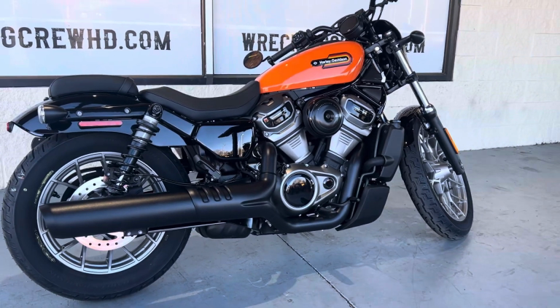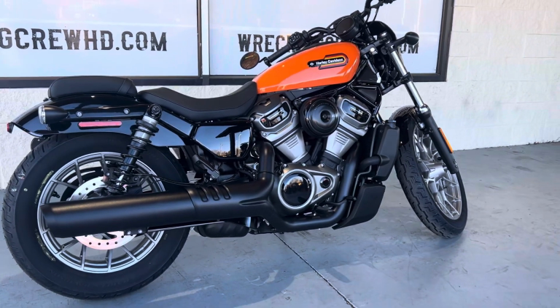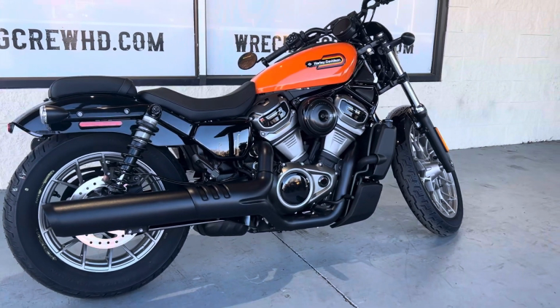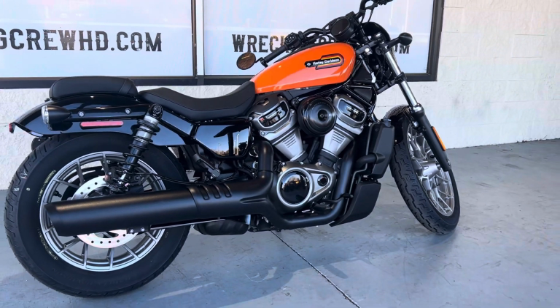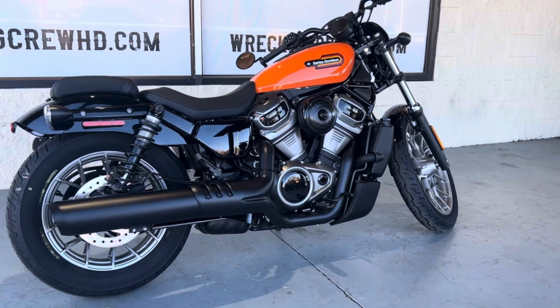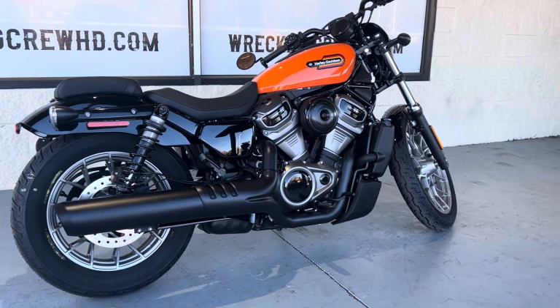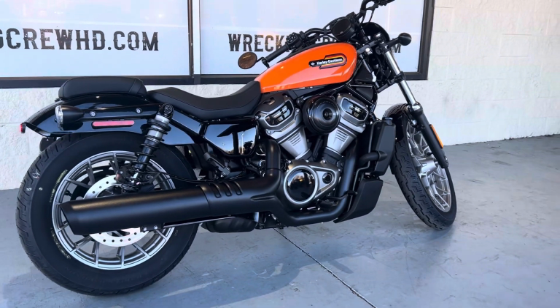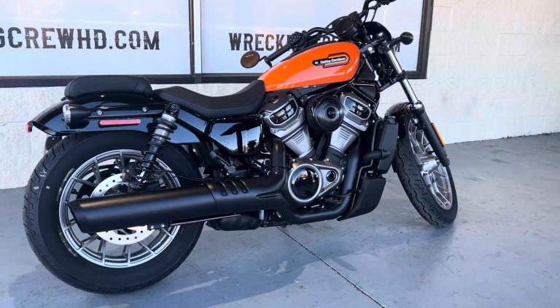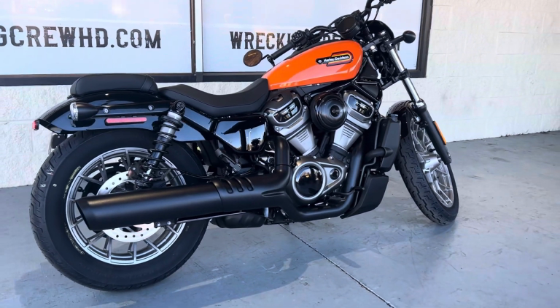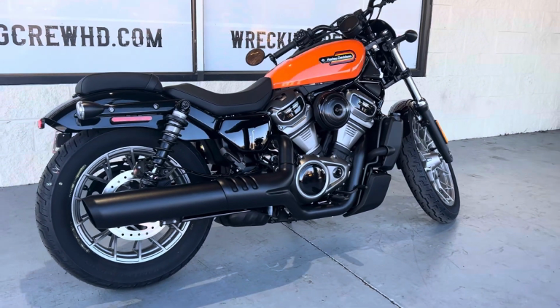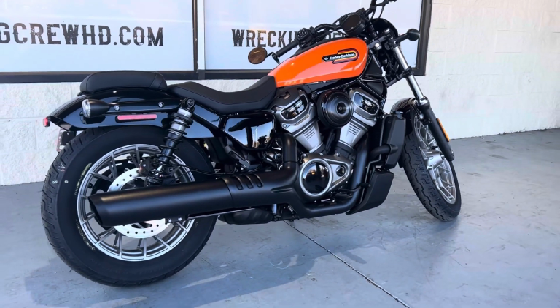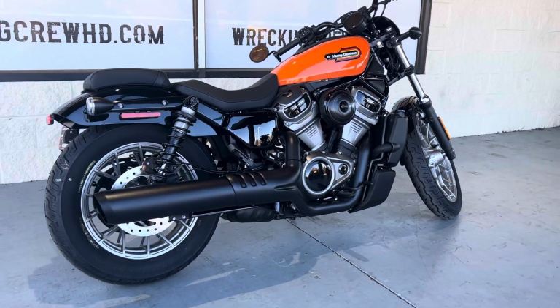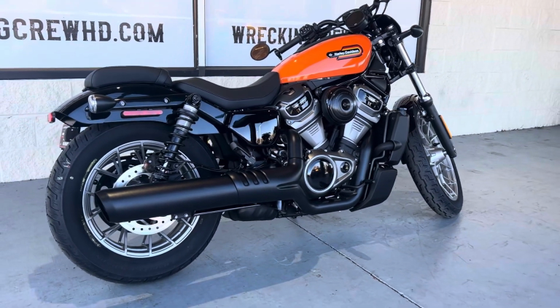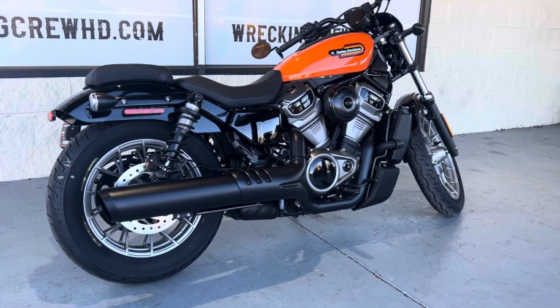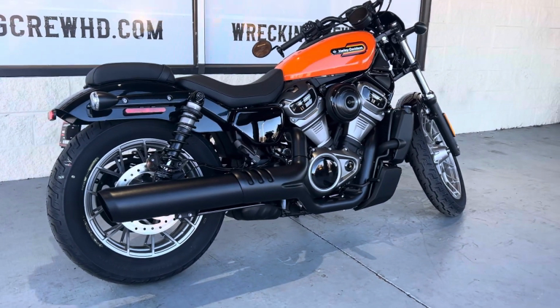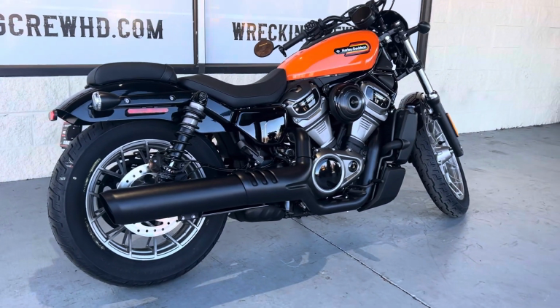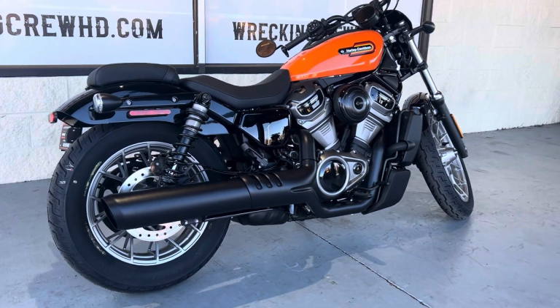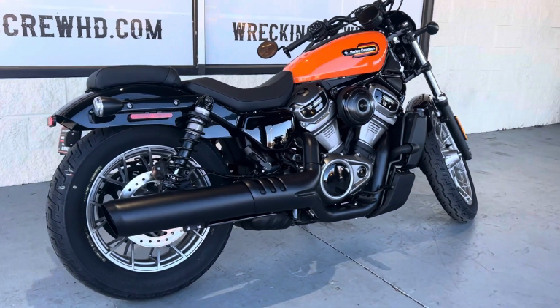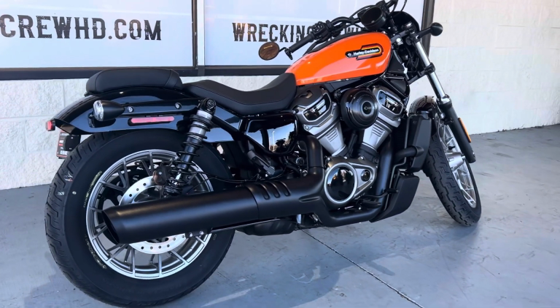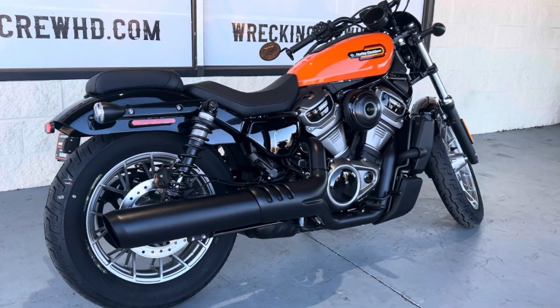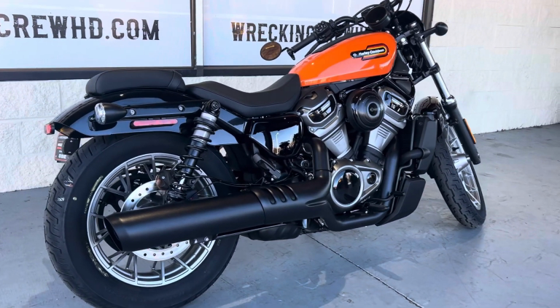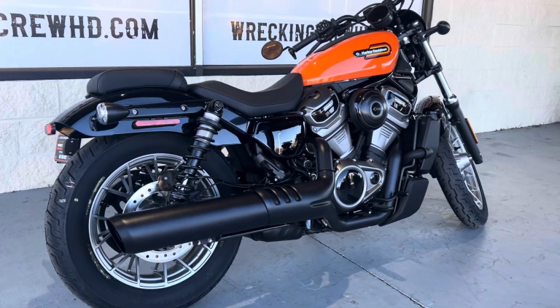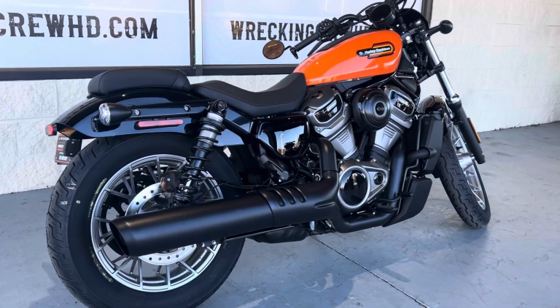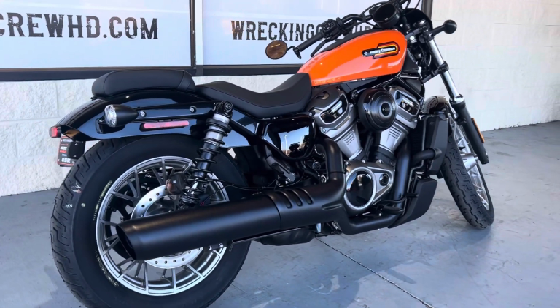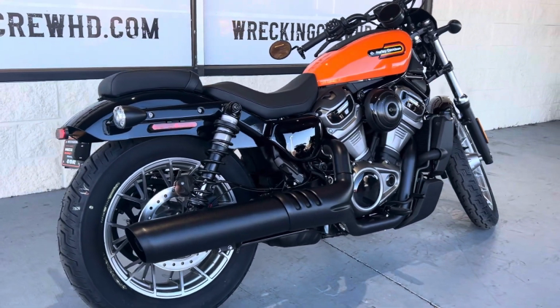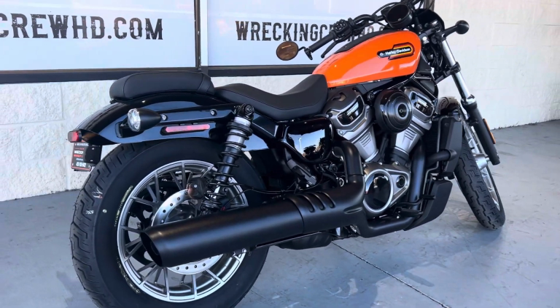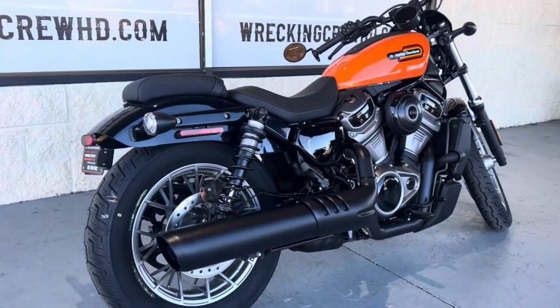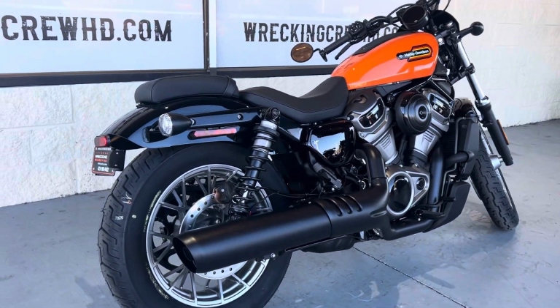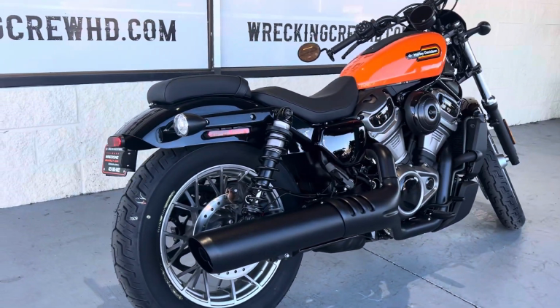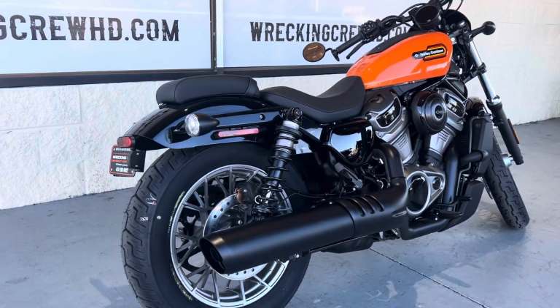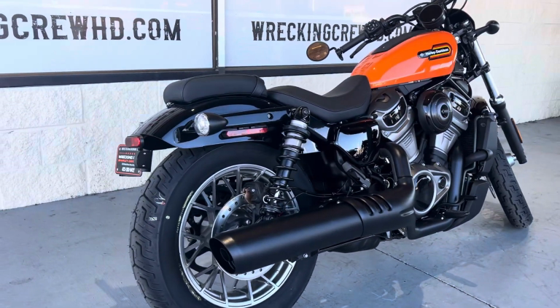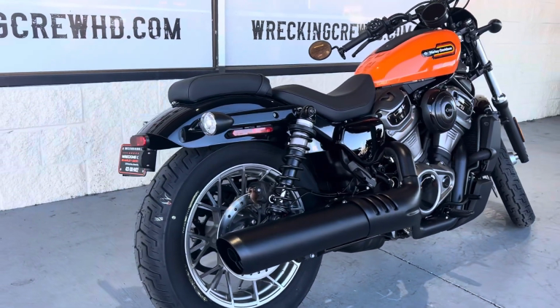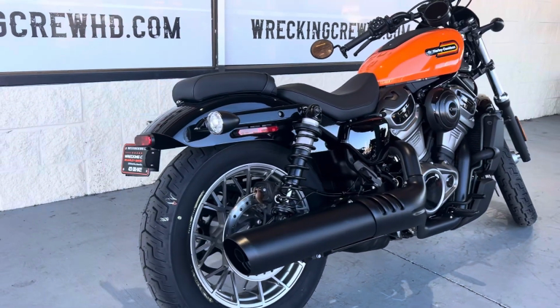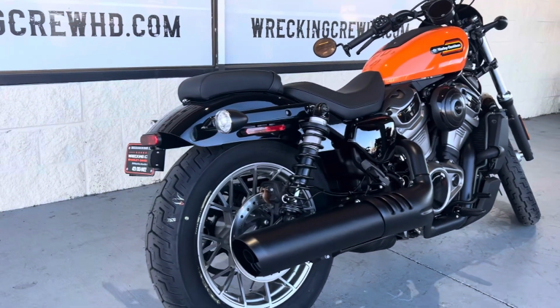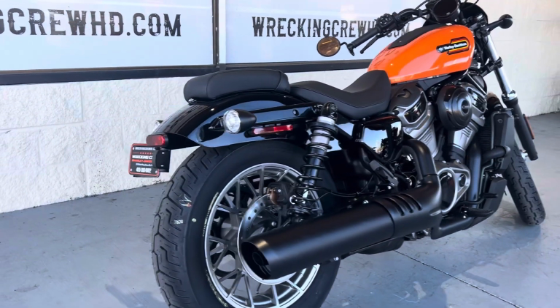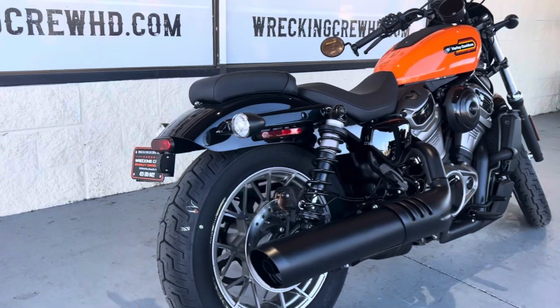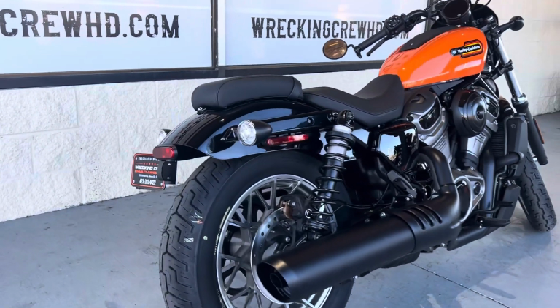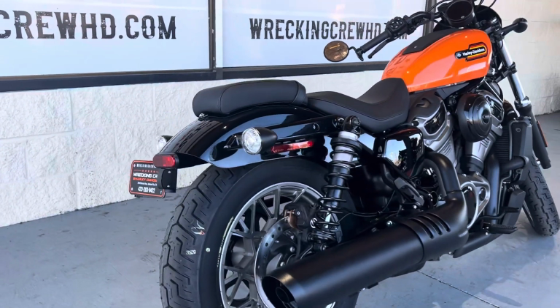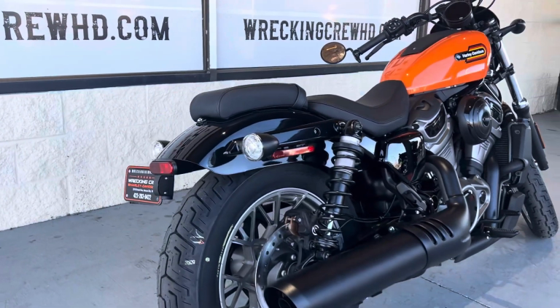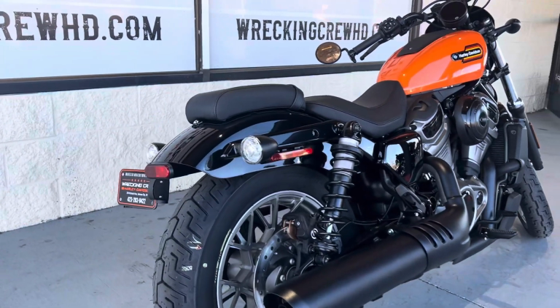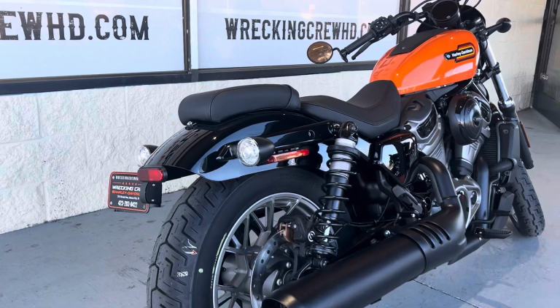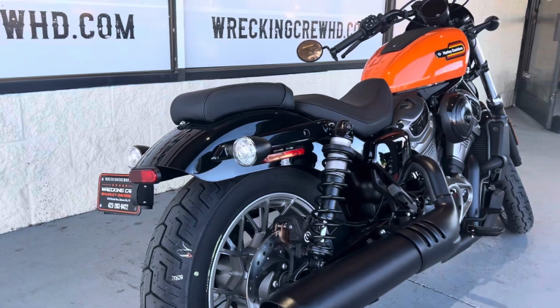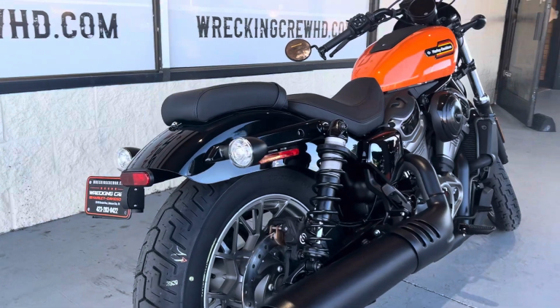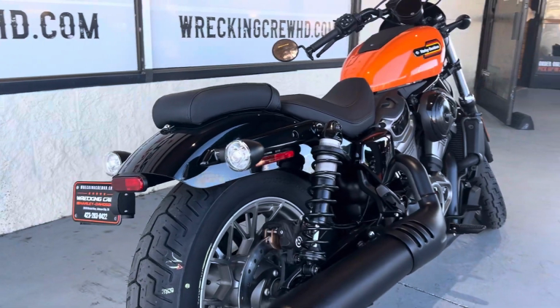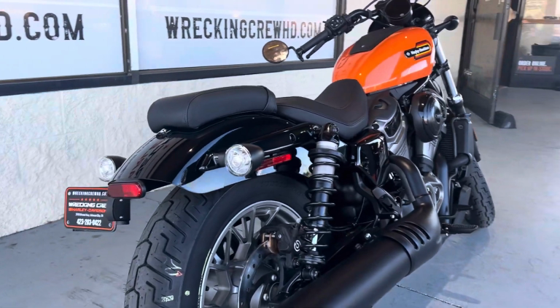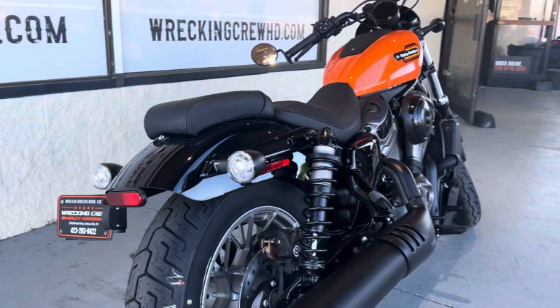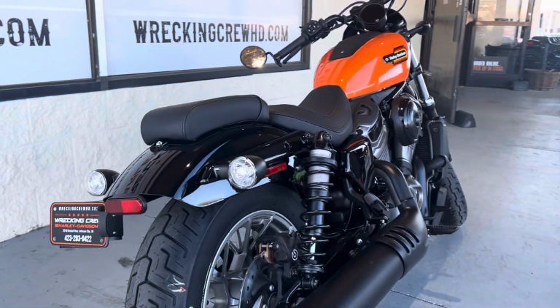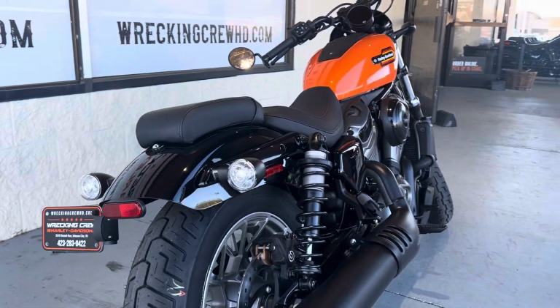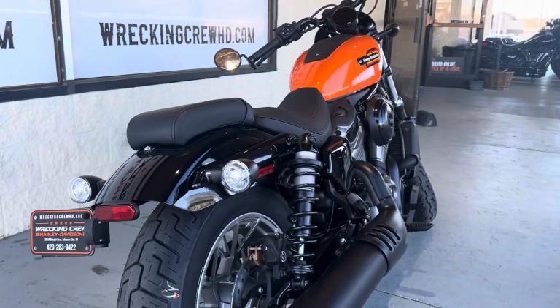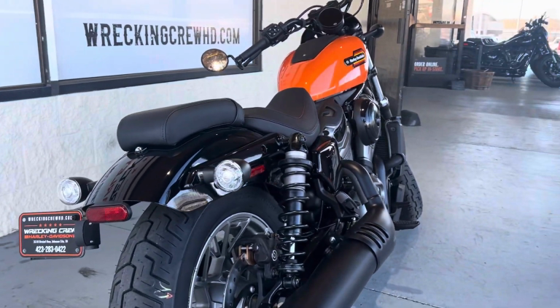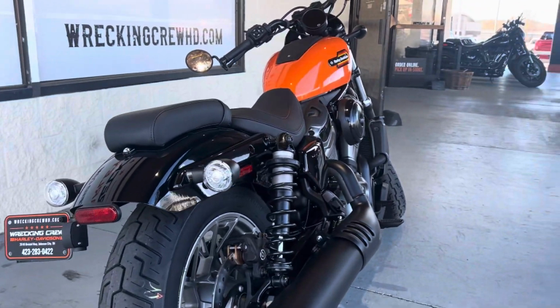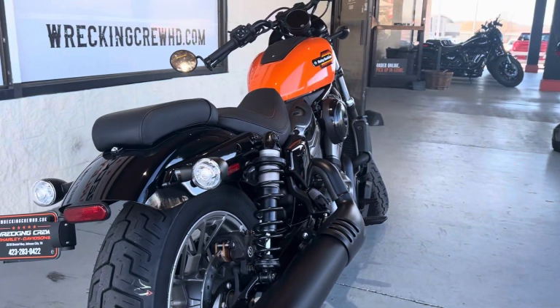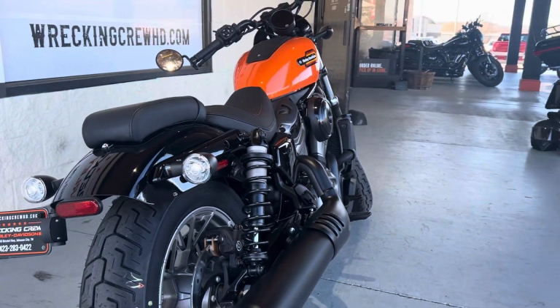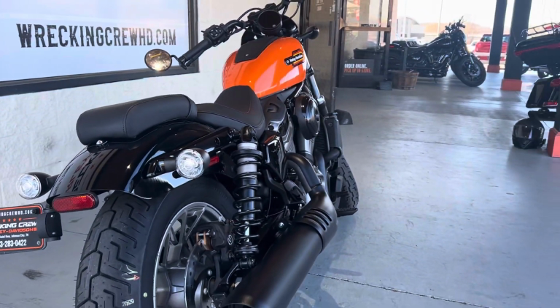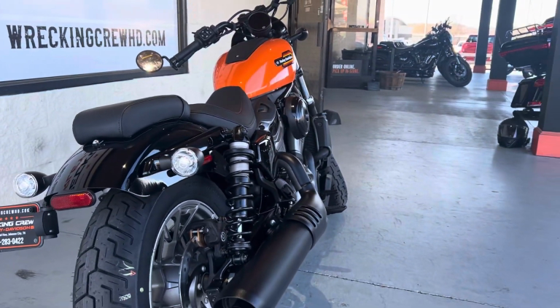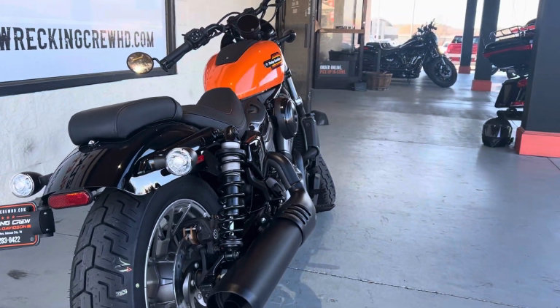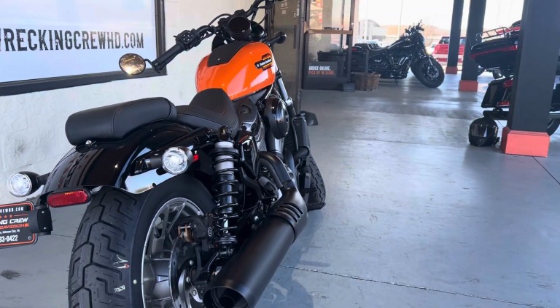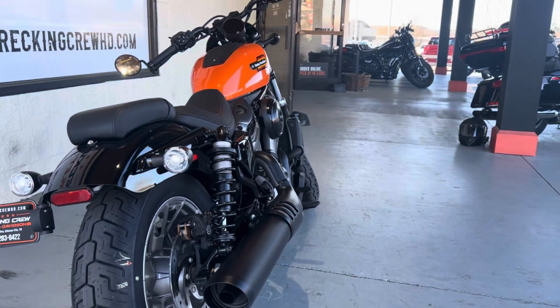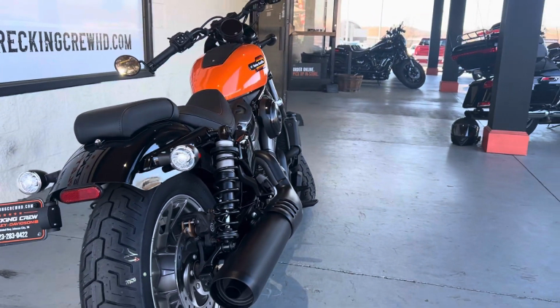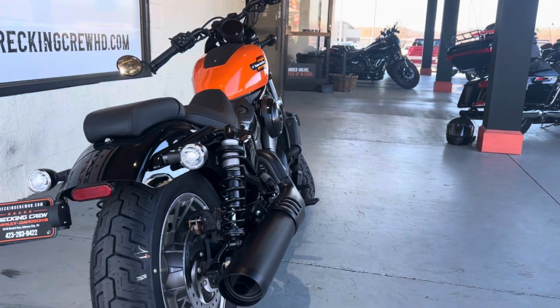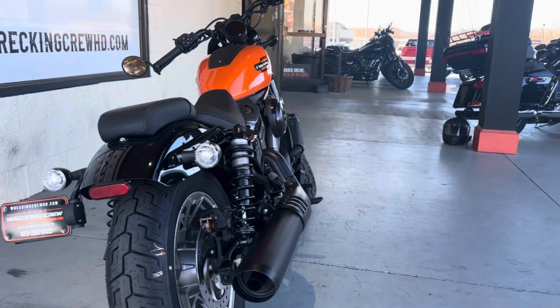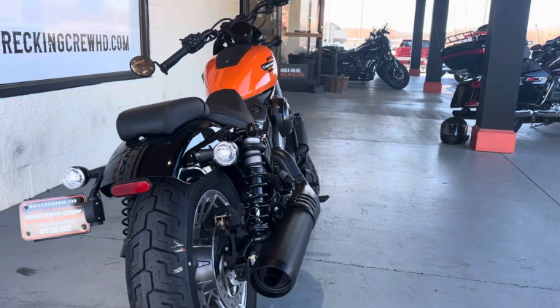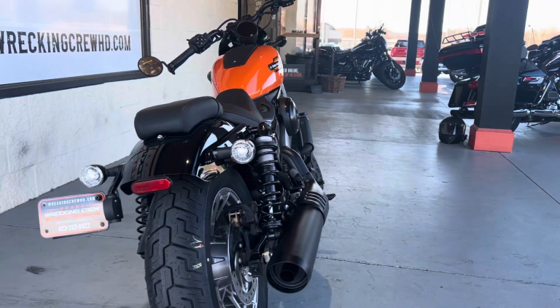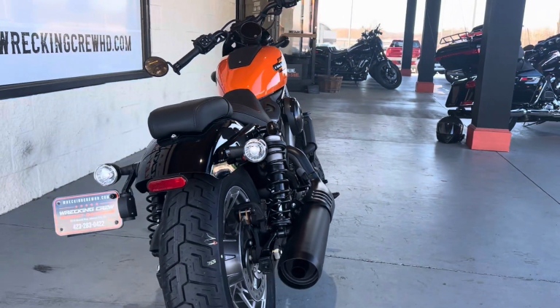Mid controls on here as well. And then you also do have a passenger pillion for those of you who do want to ride two-up.